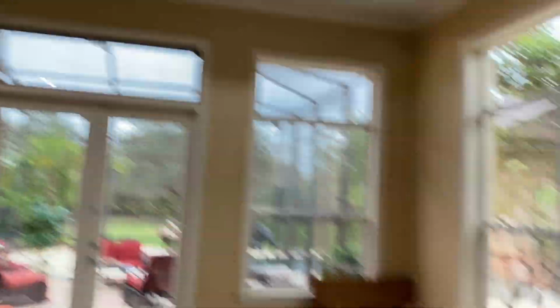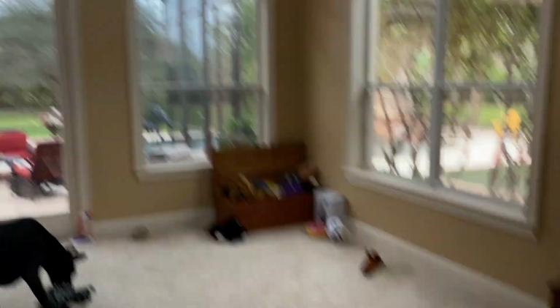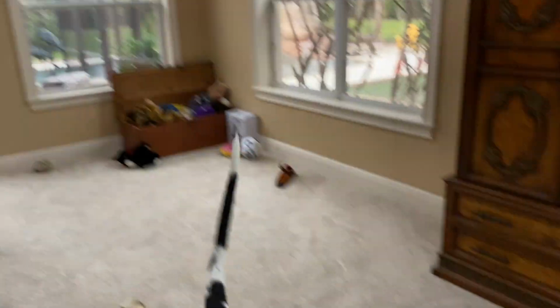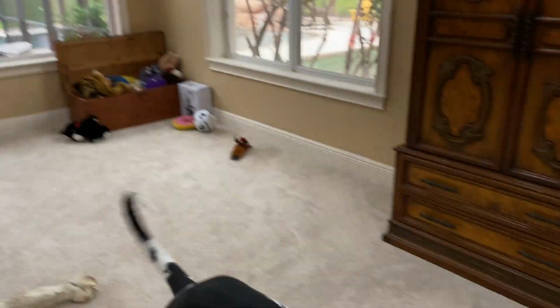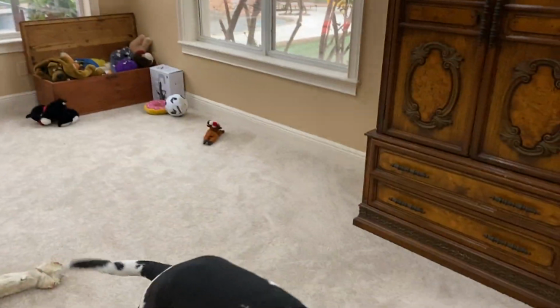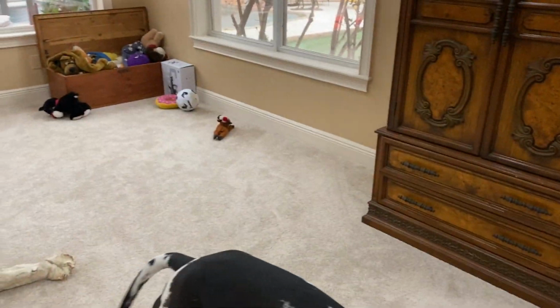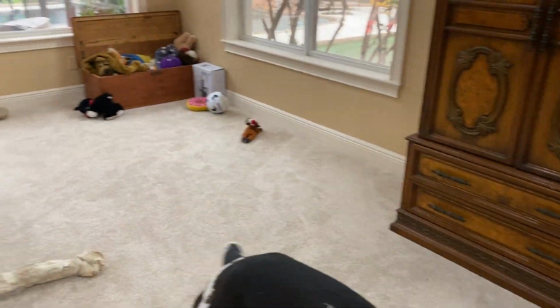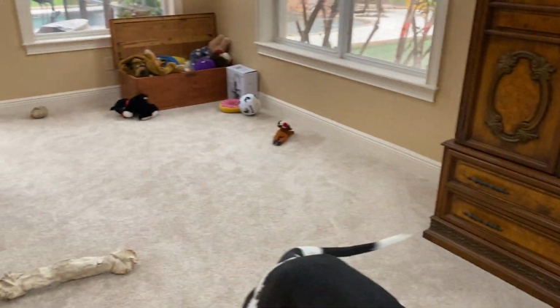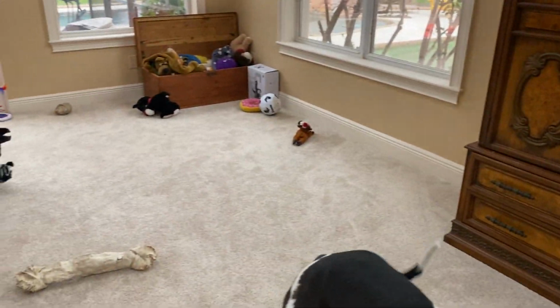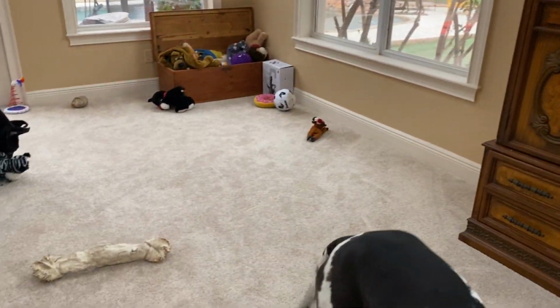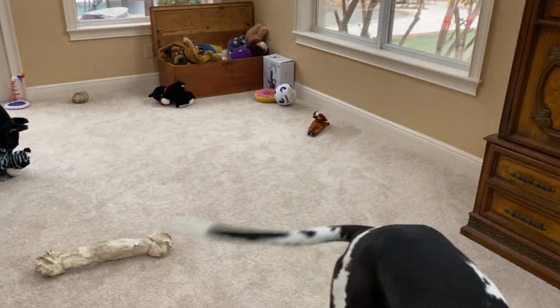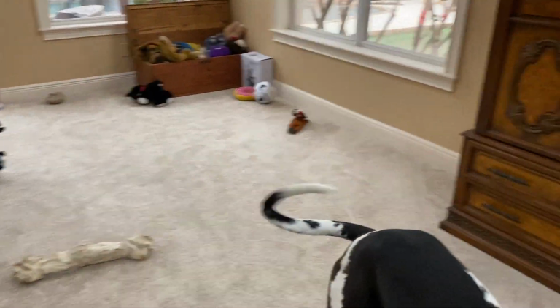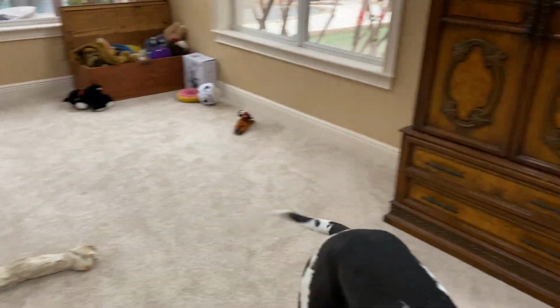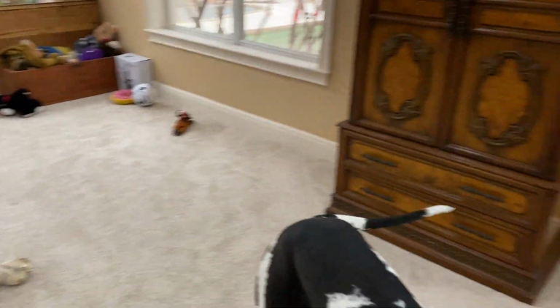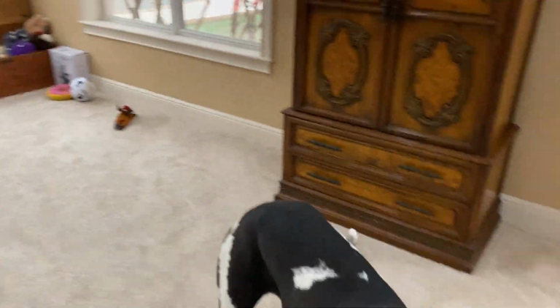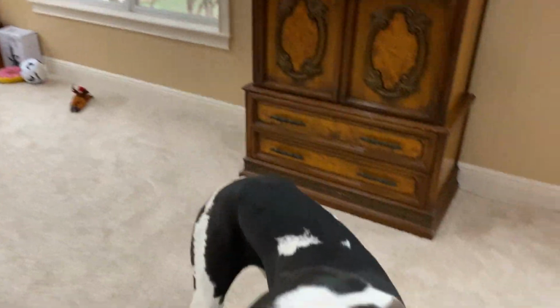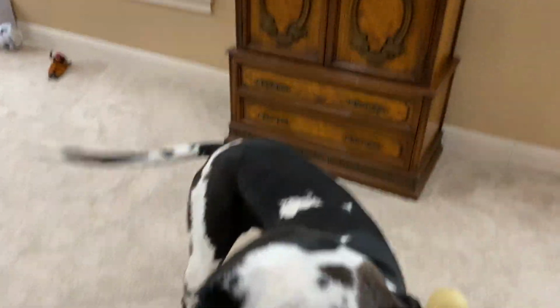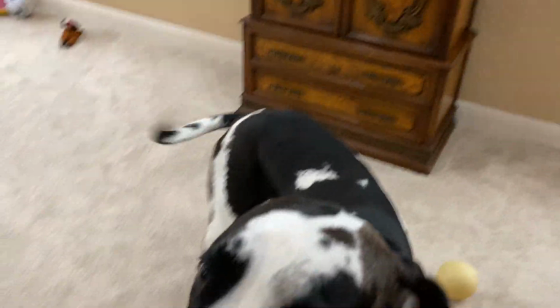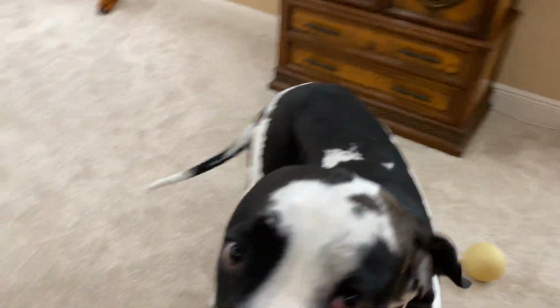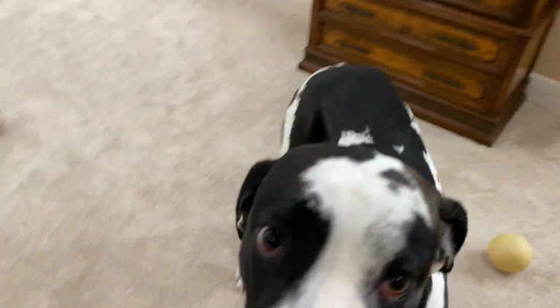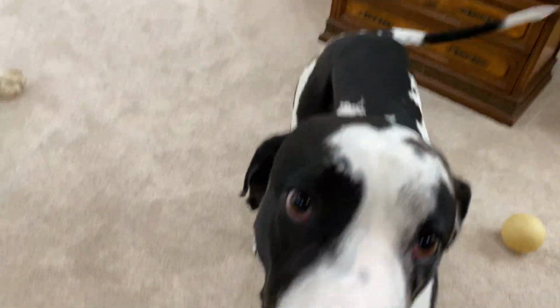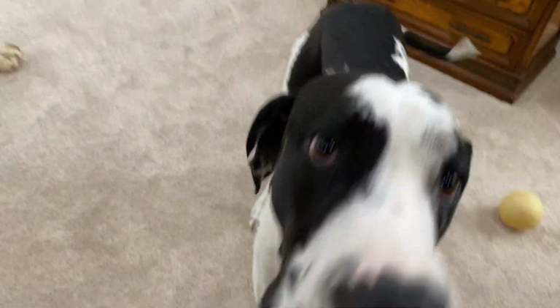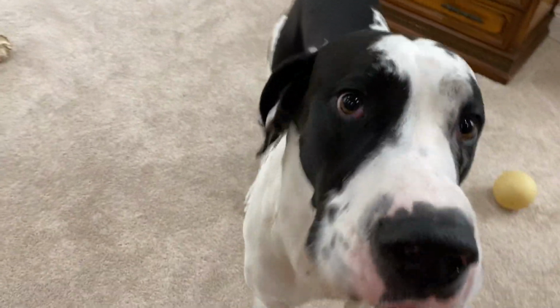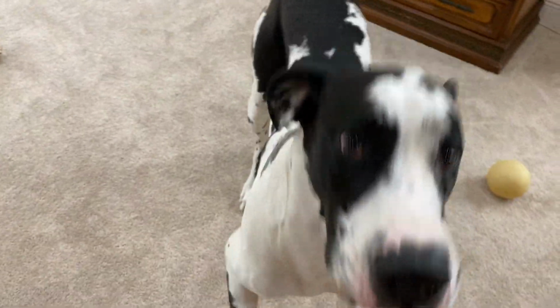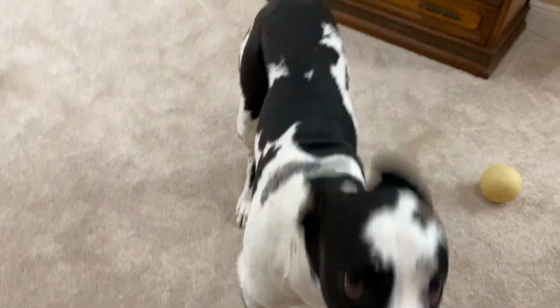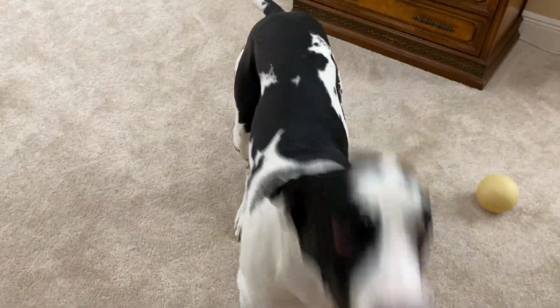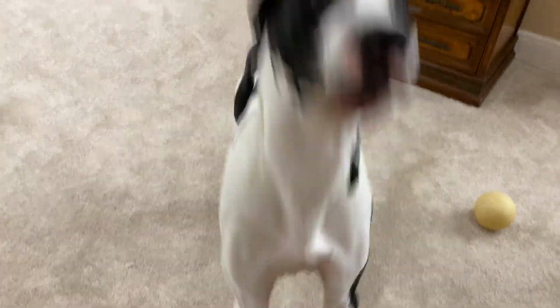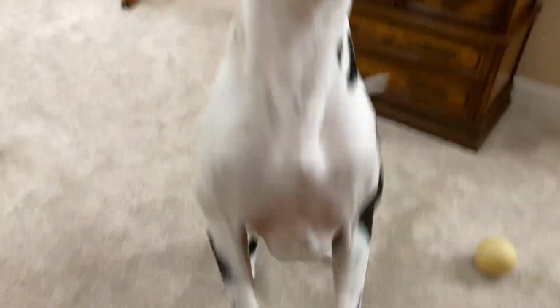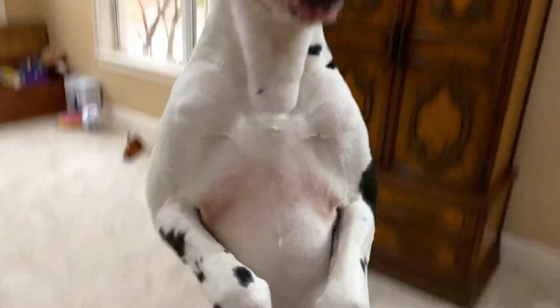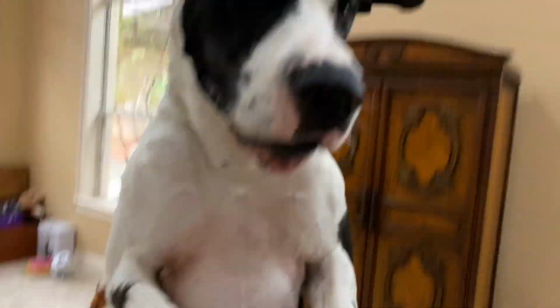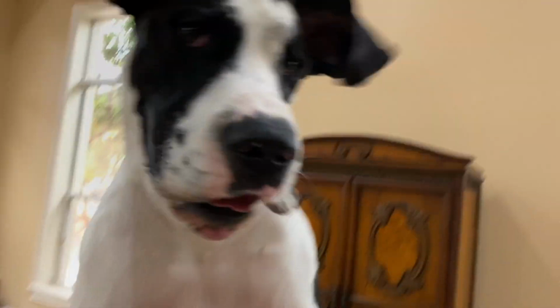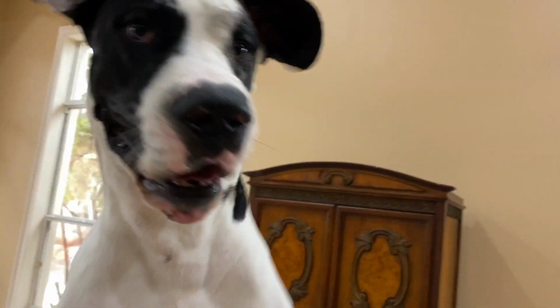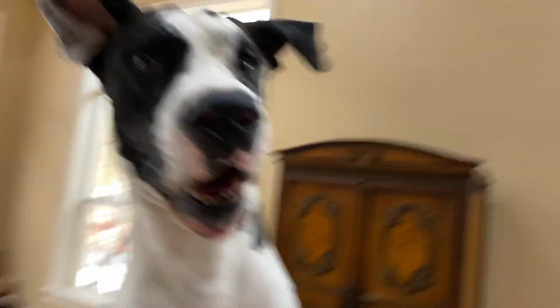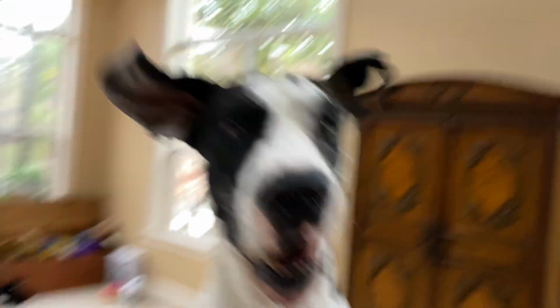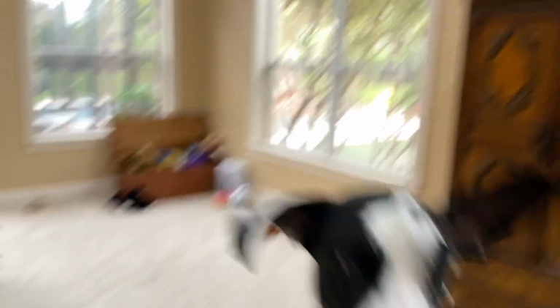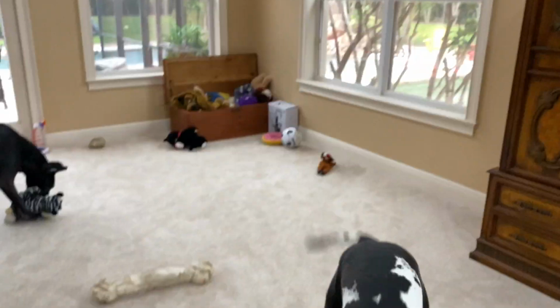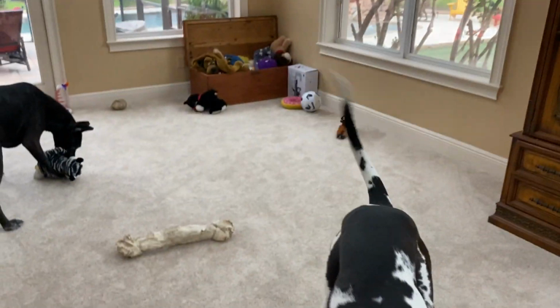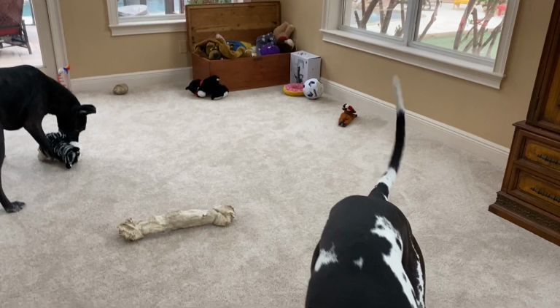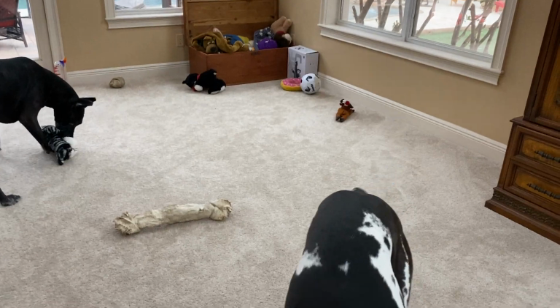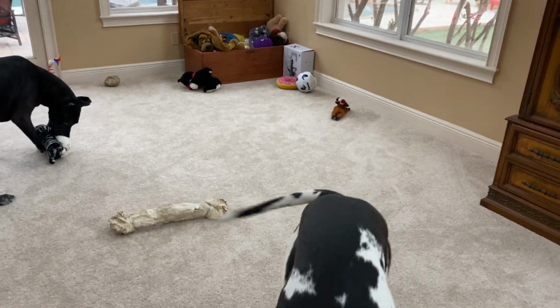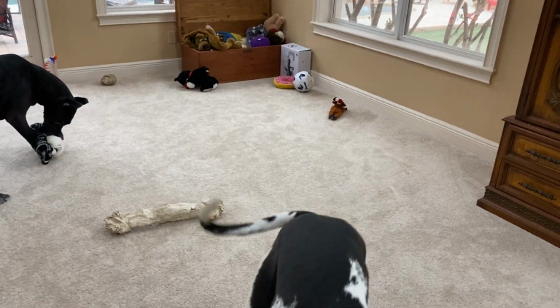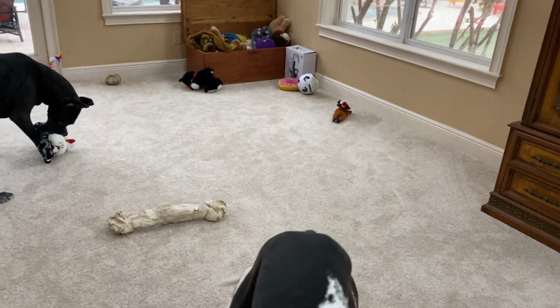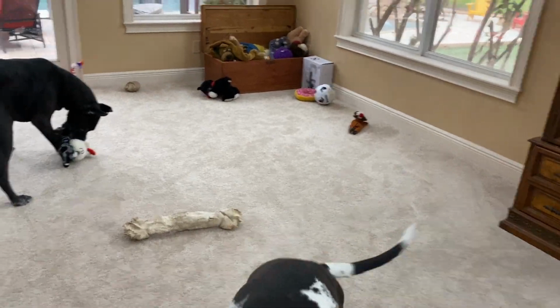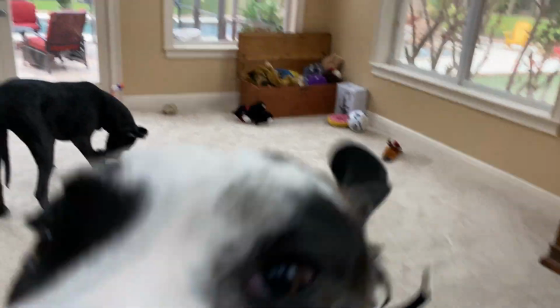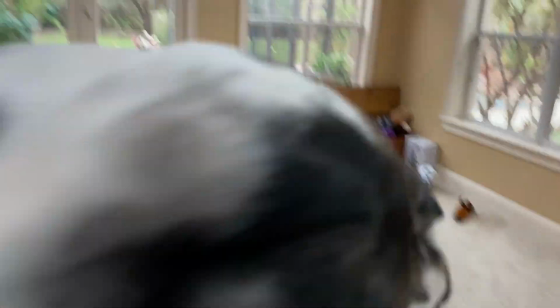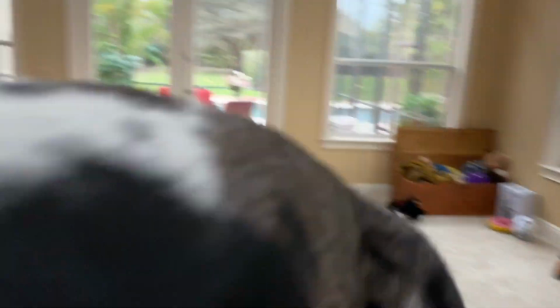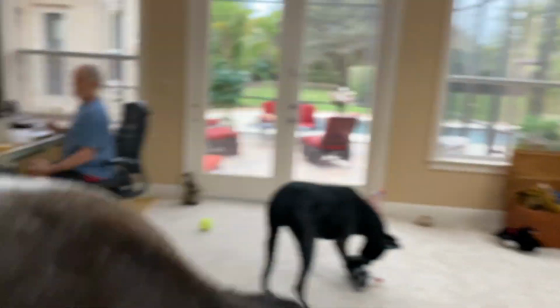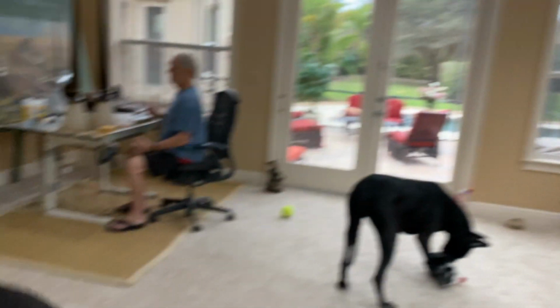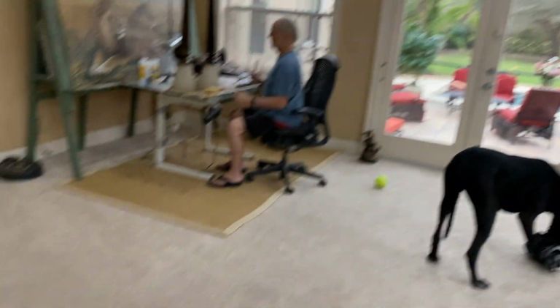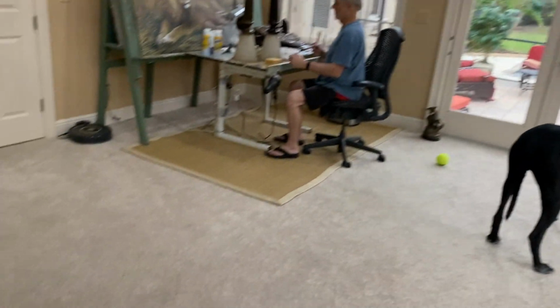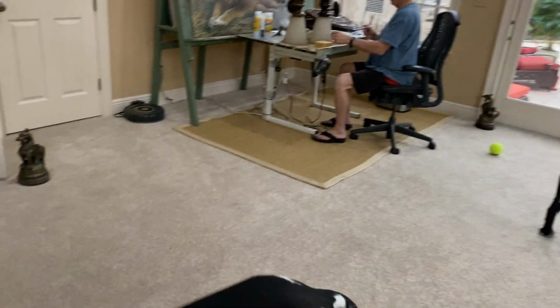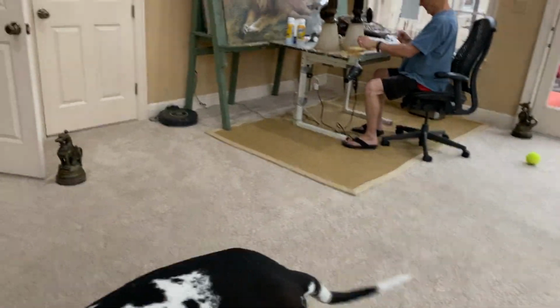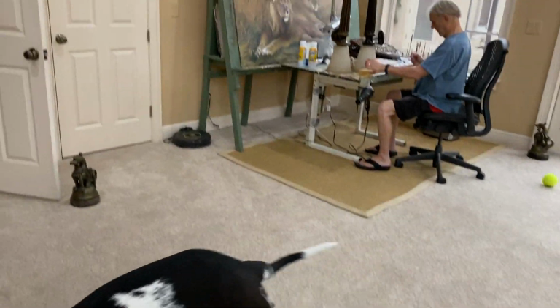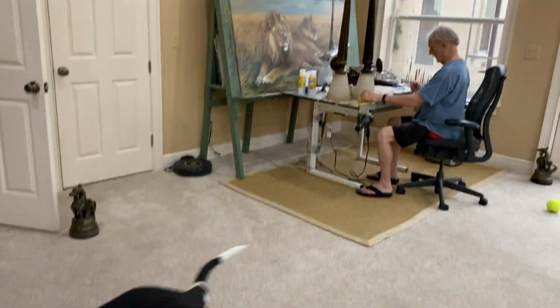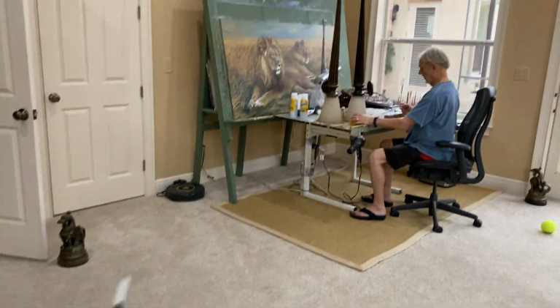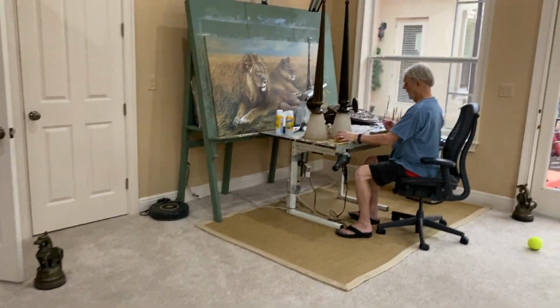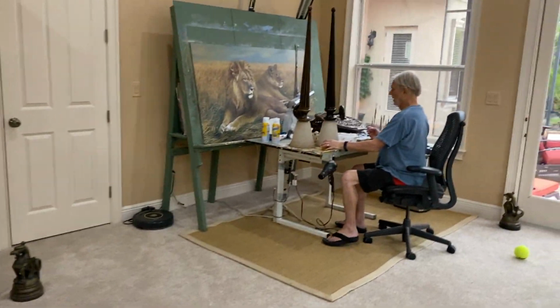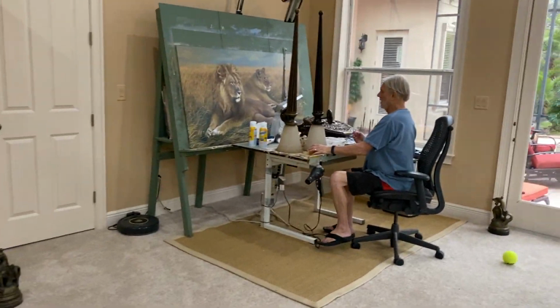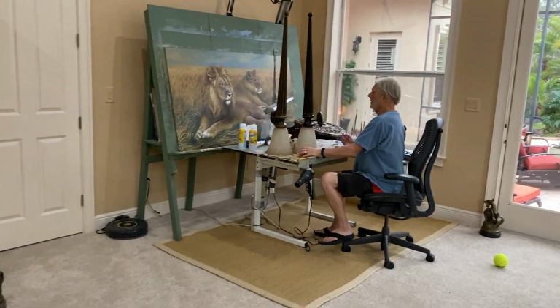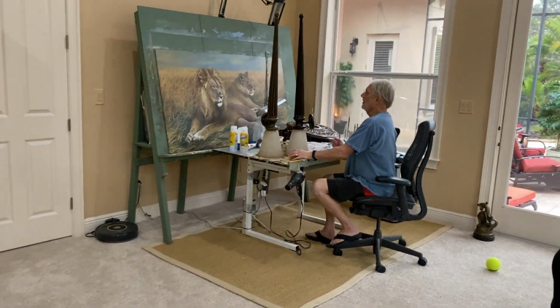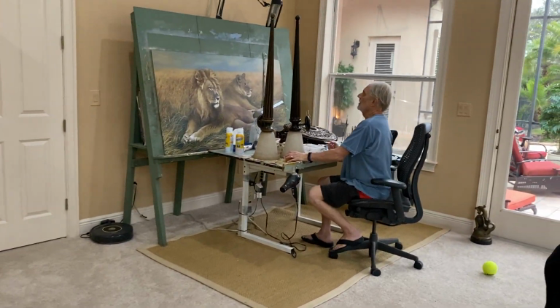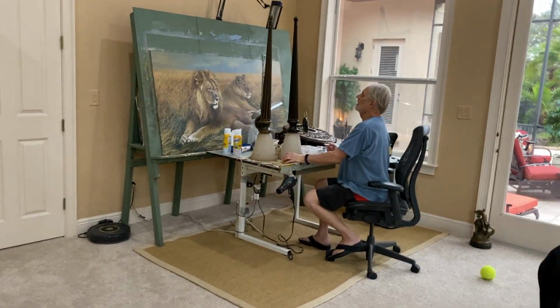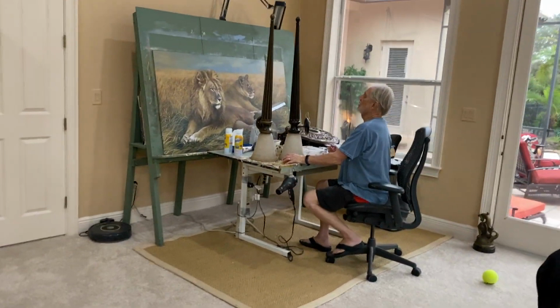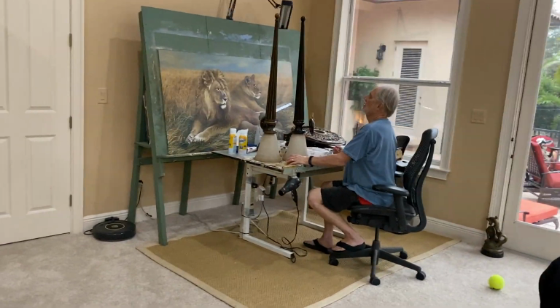Hey, don't put your nose on the lens. Come on, silly boy. Okay, can we stay down for a sec? Okay, we're going to go see what Dad's doing.